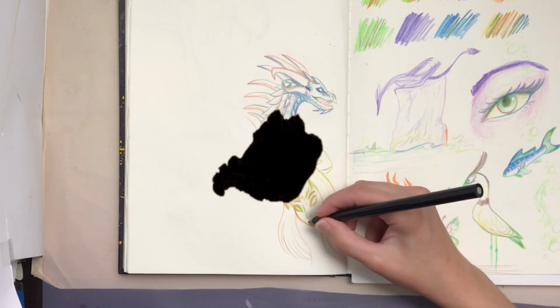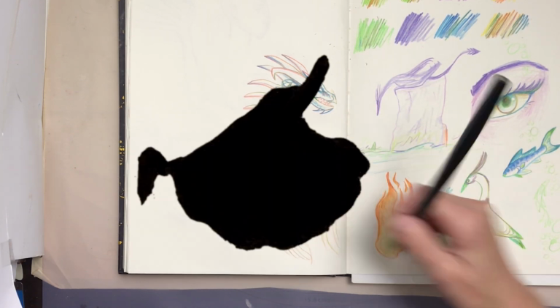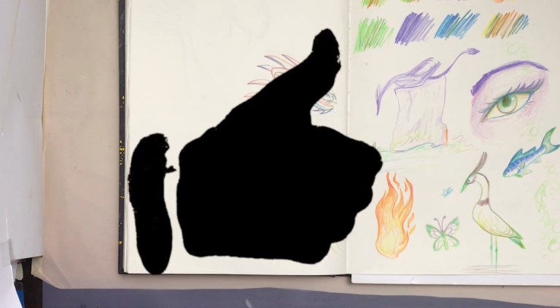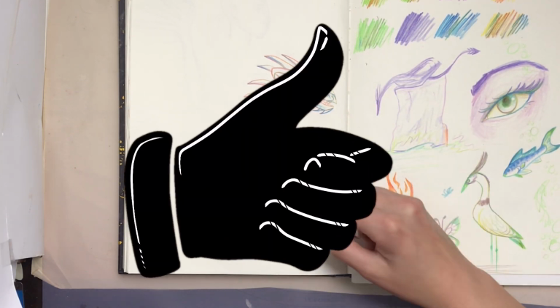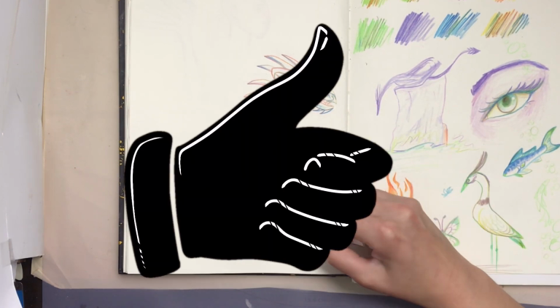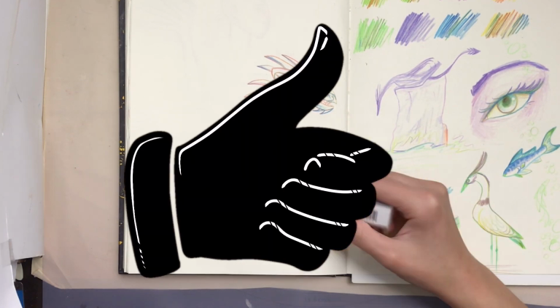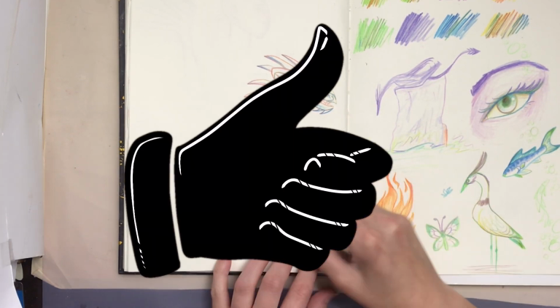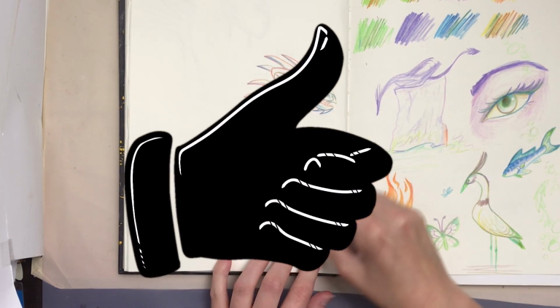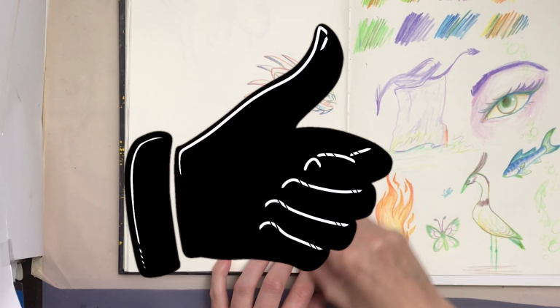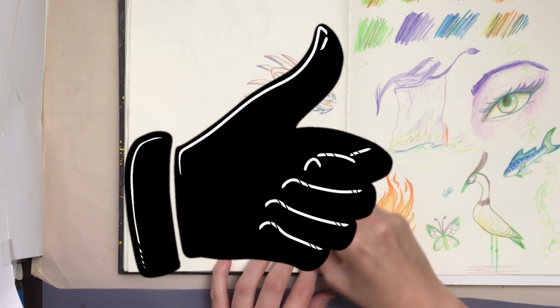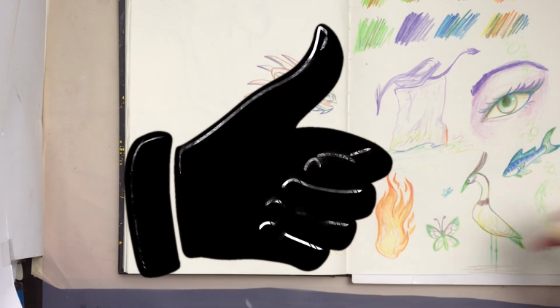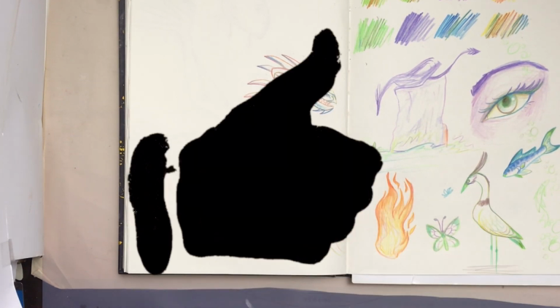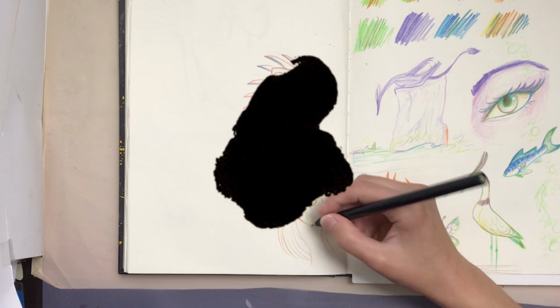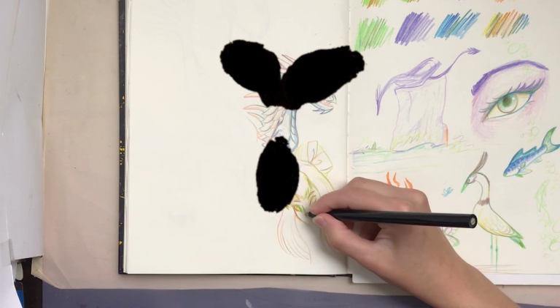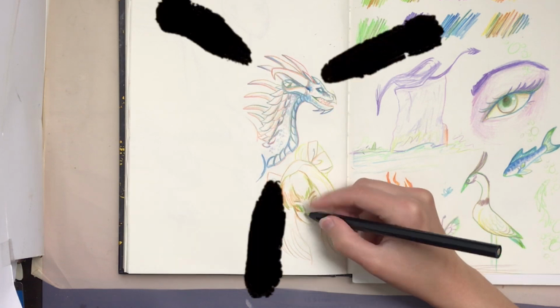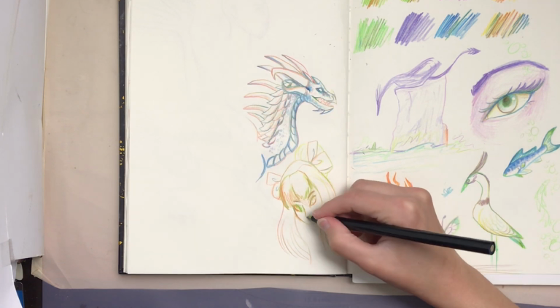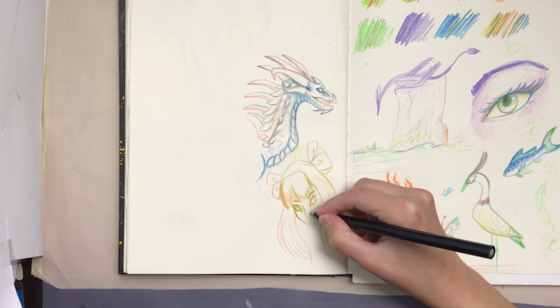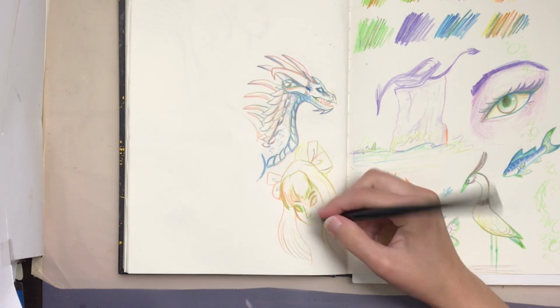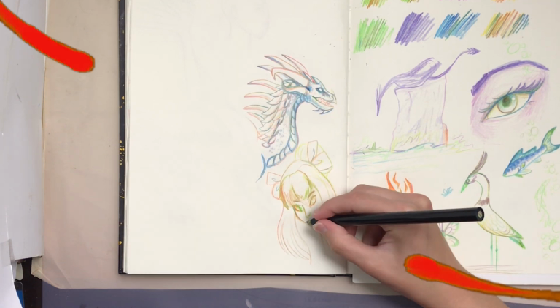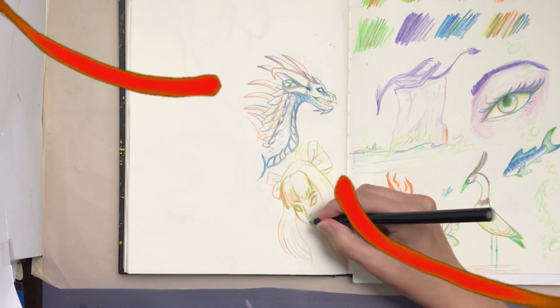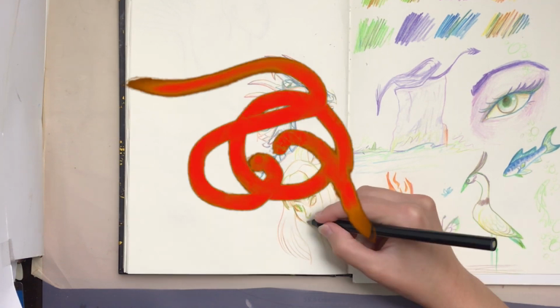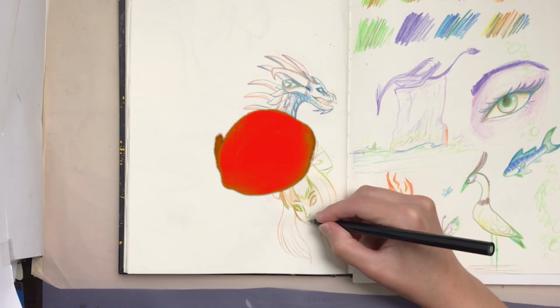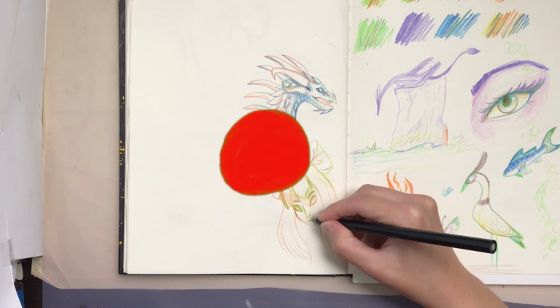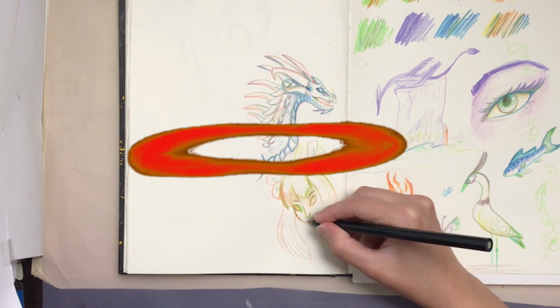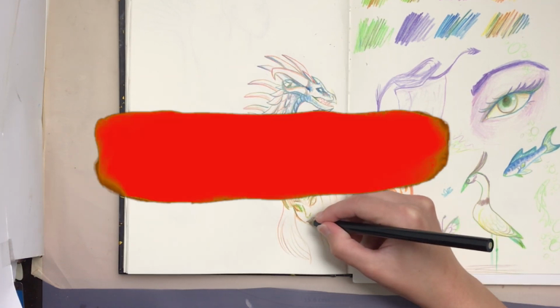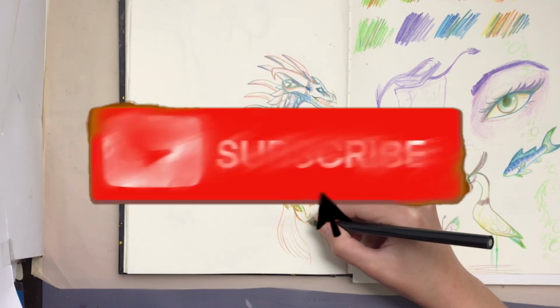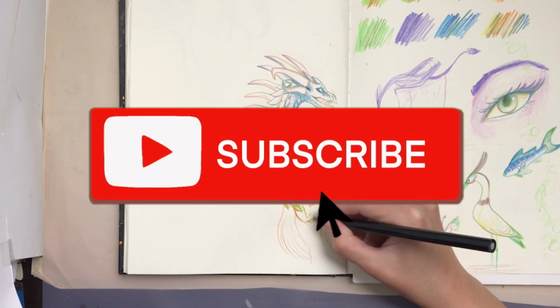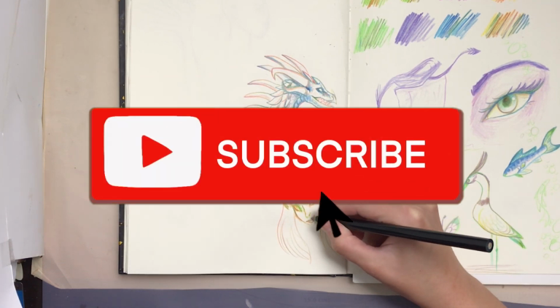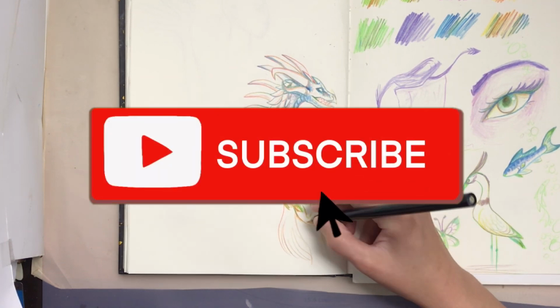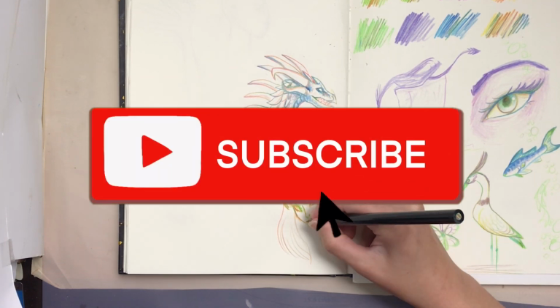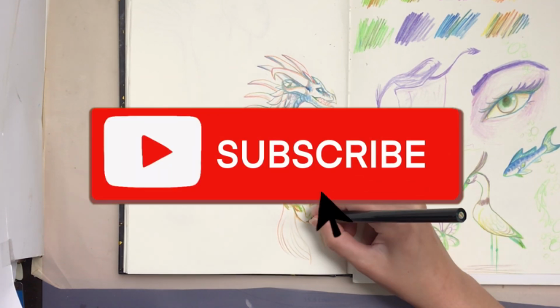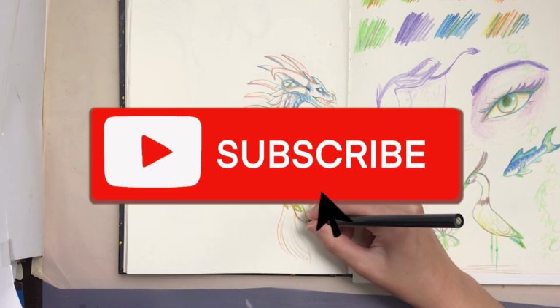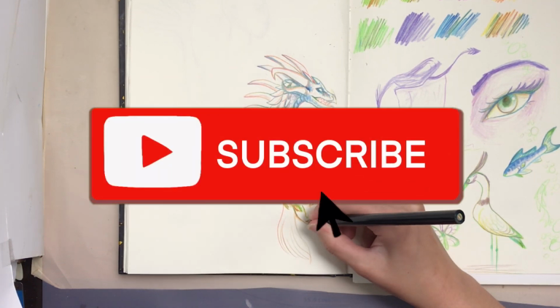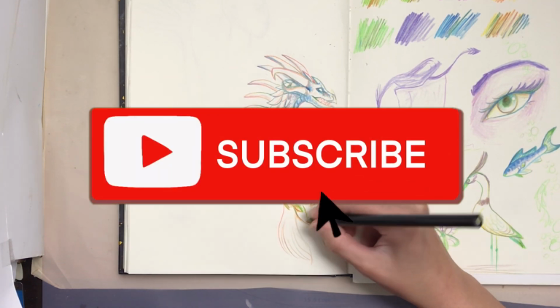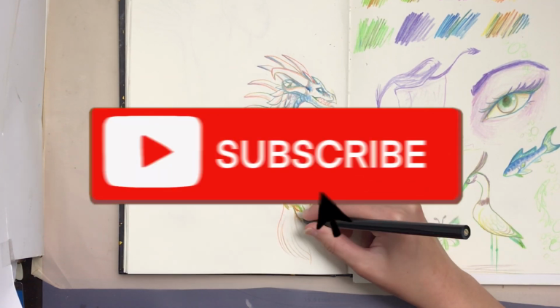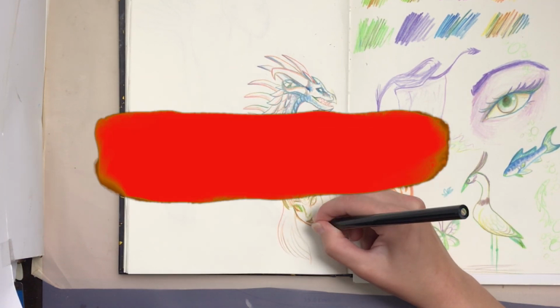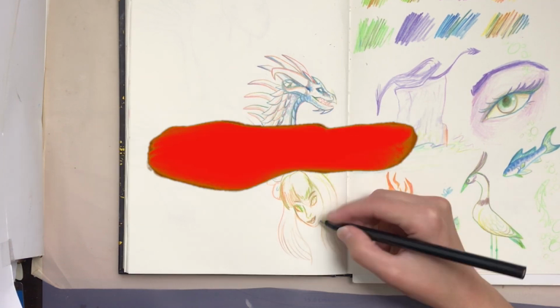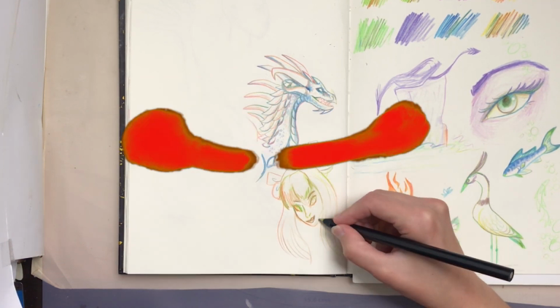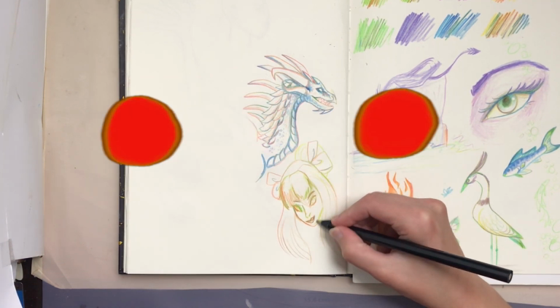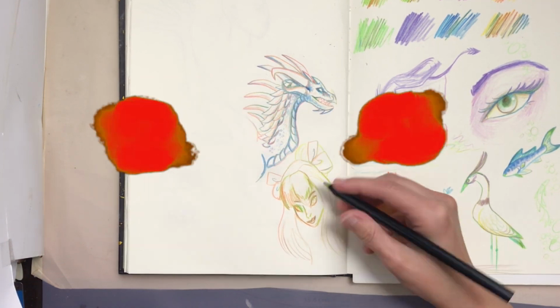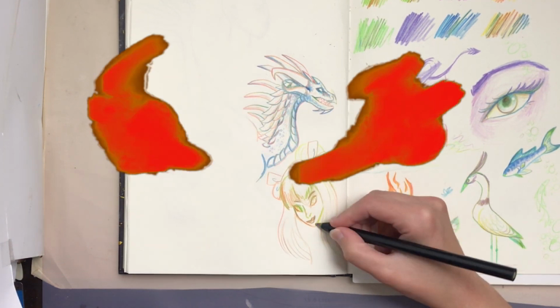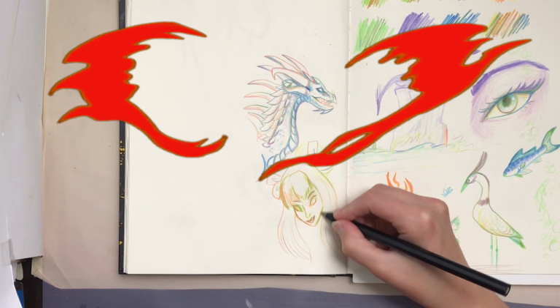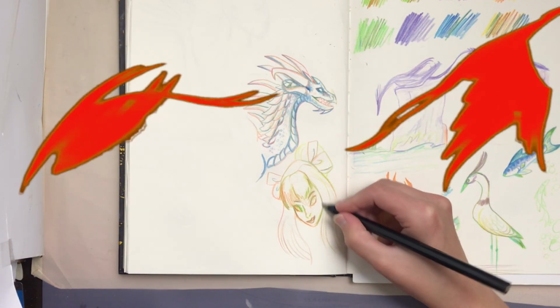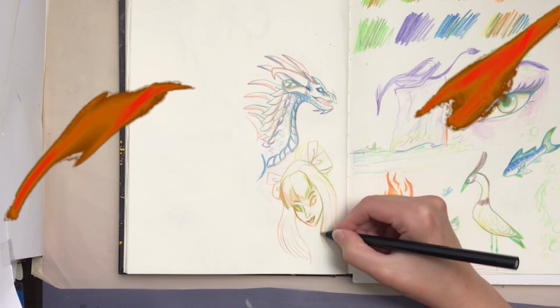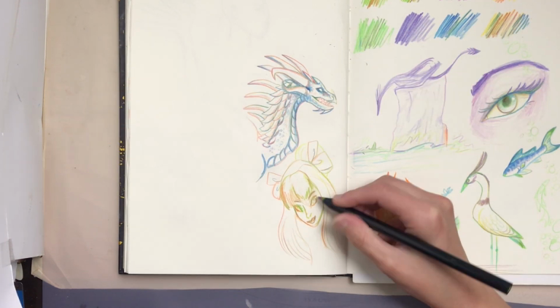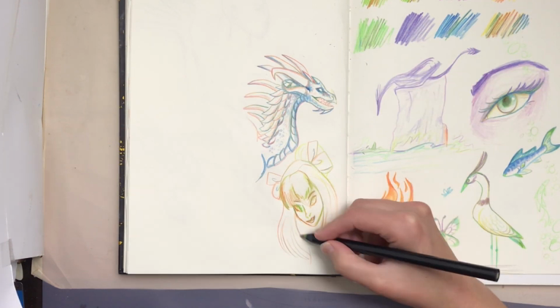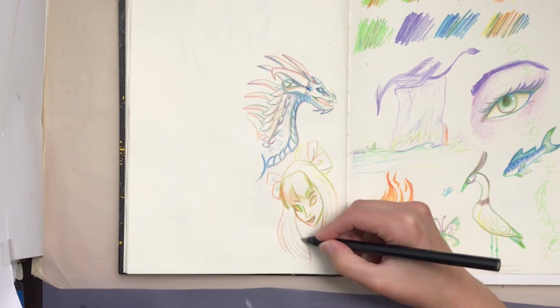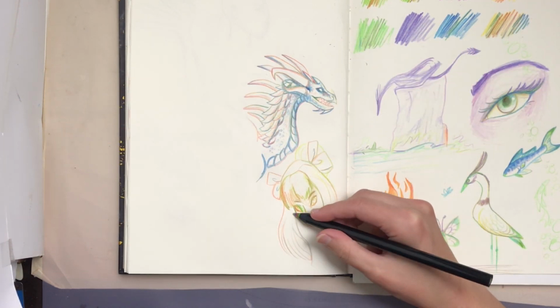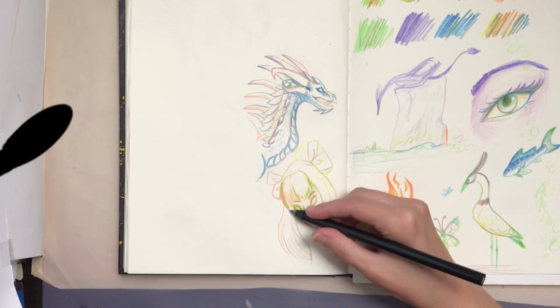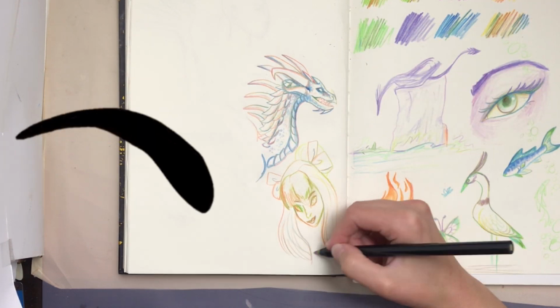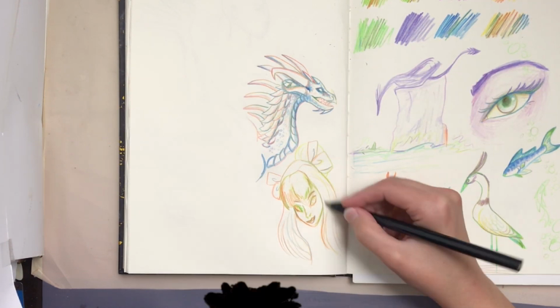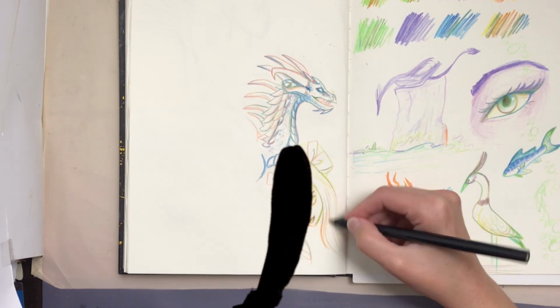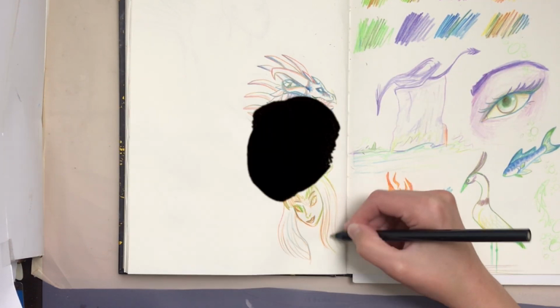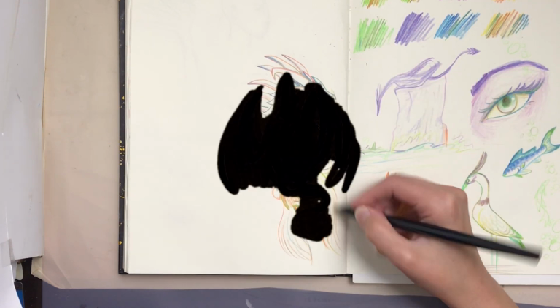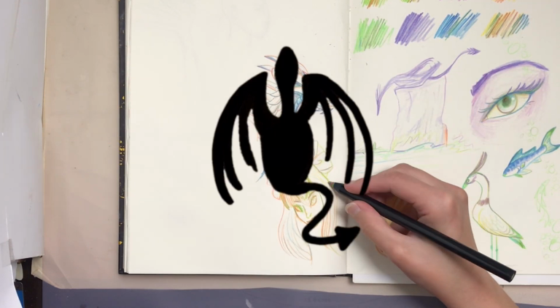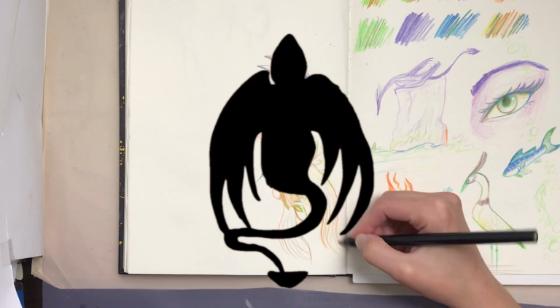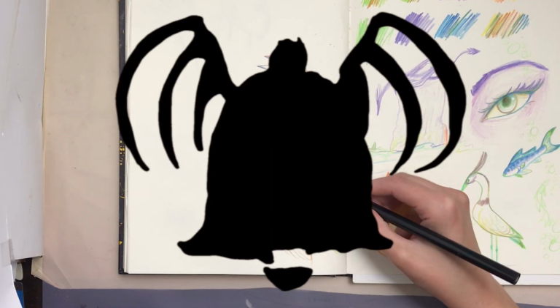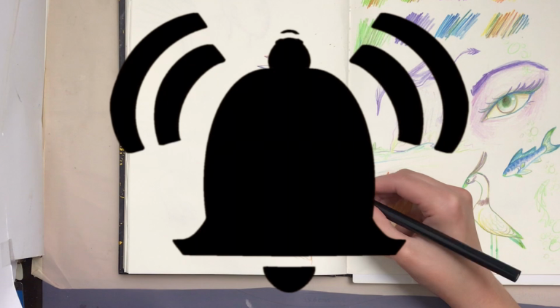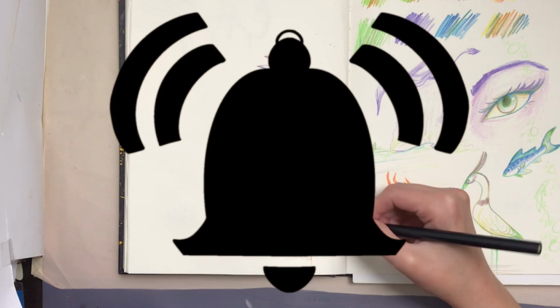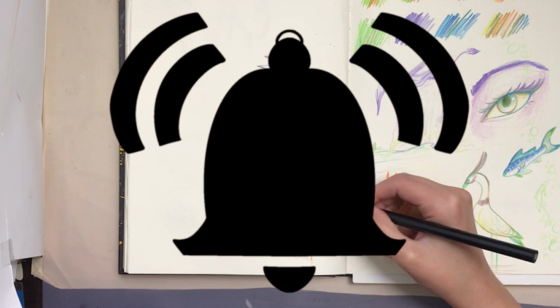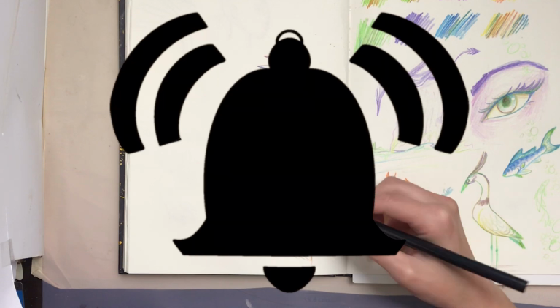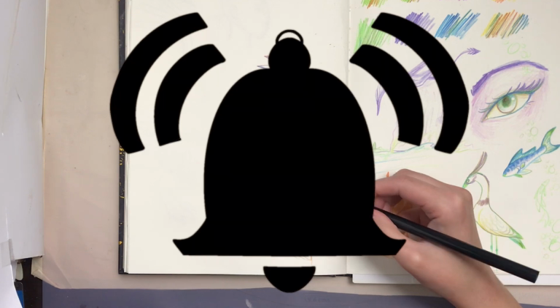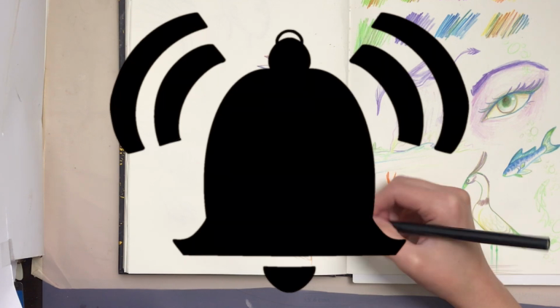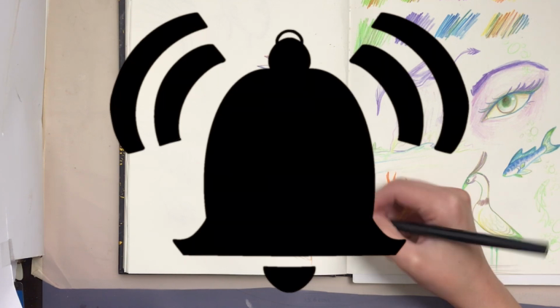I'll ask you to like, subscribe, and hit that notification bell if you're really enjoying my content.